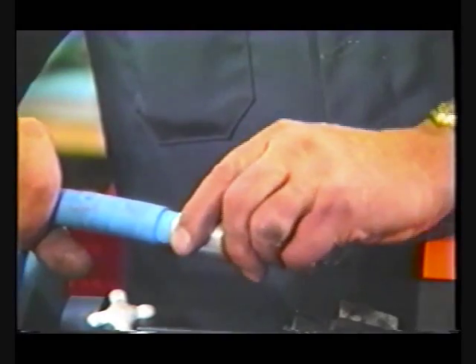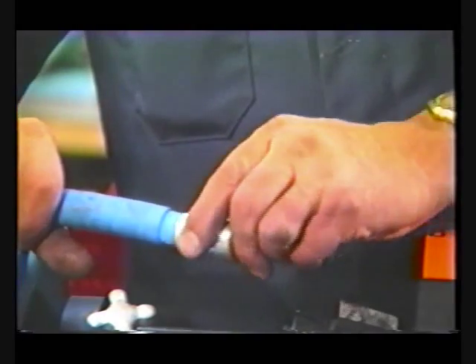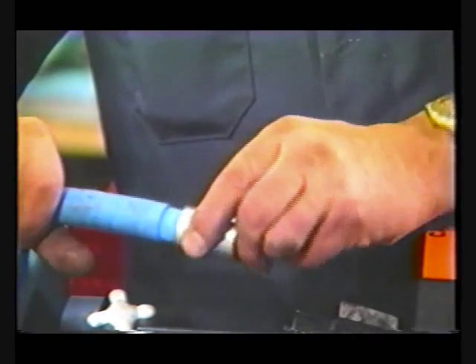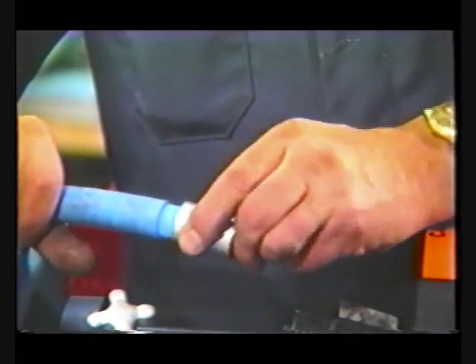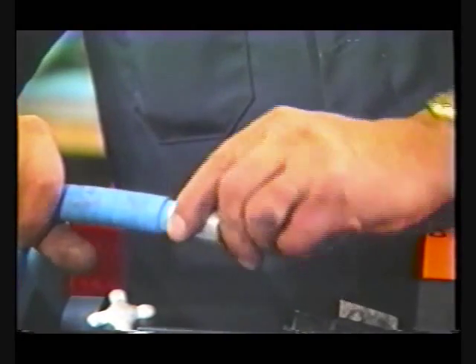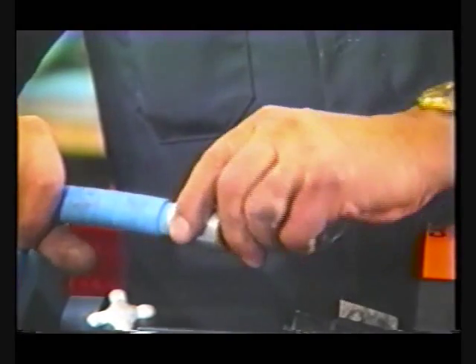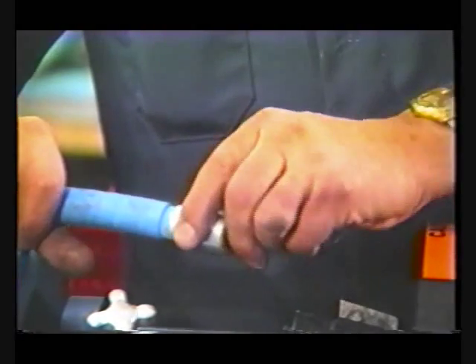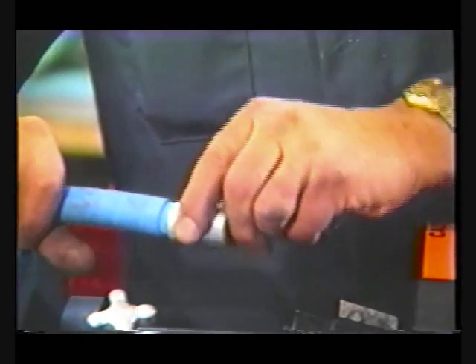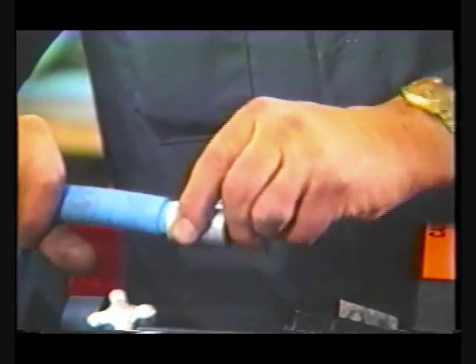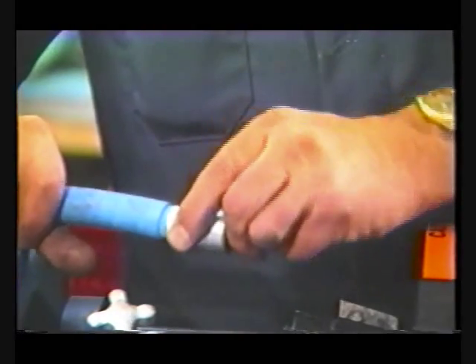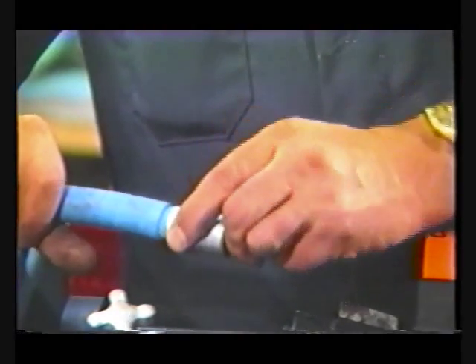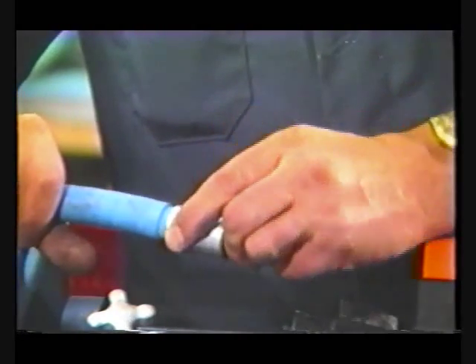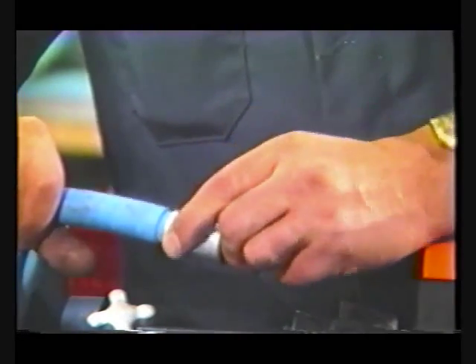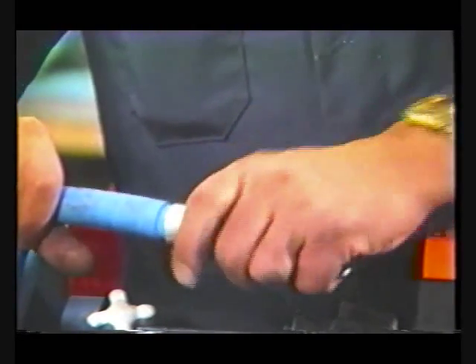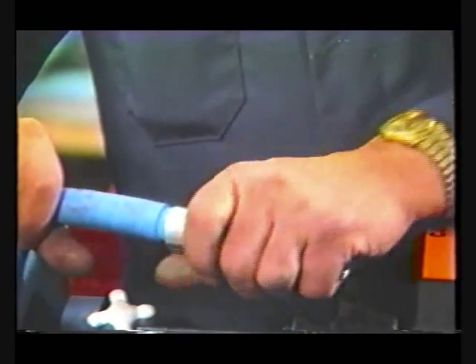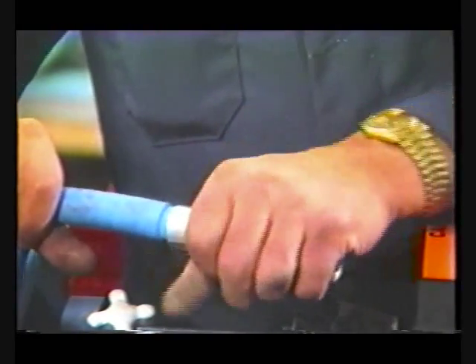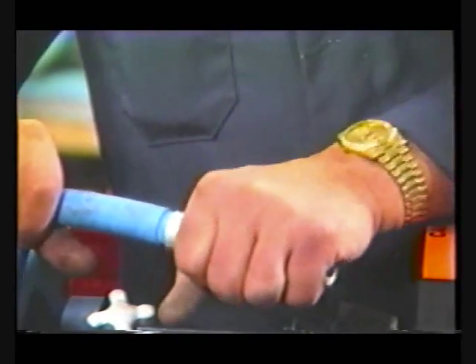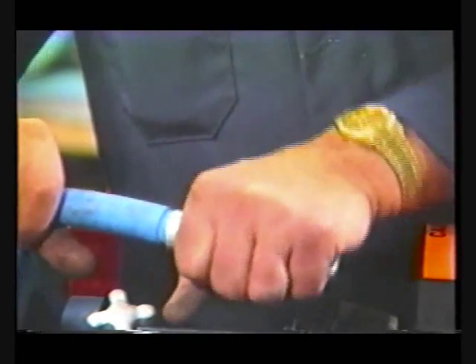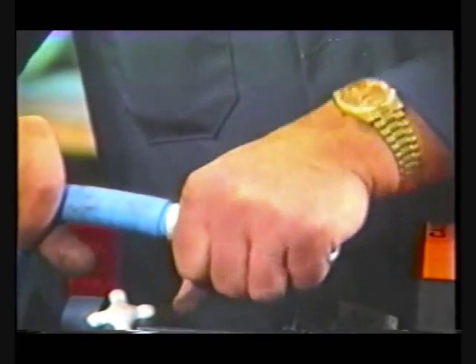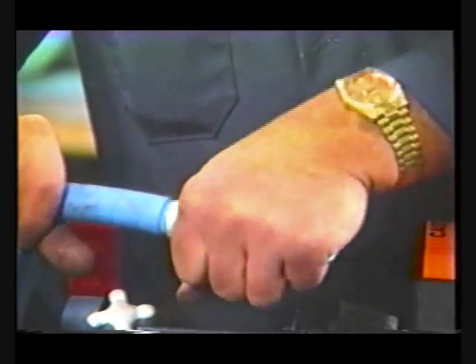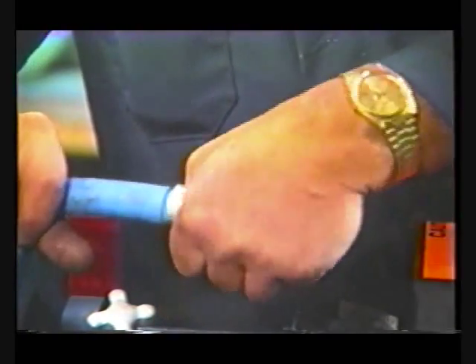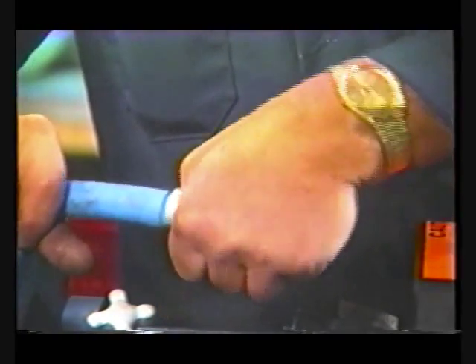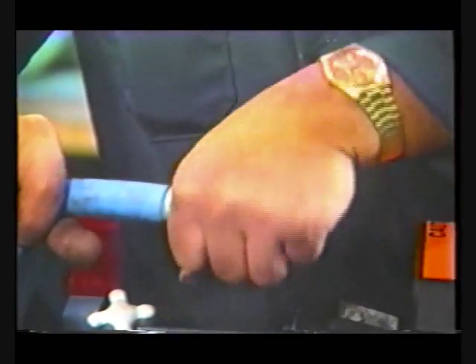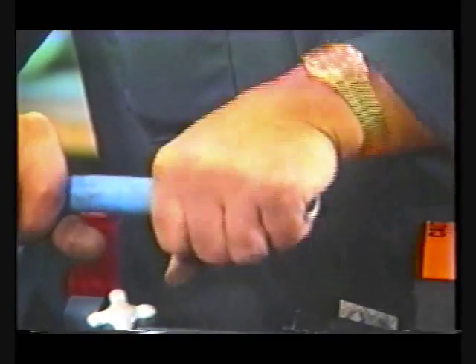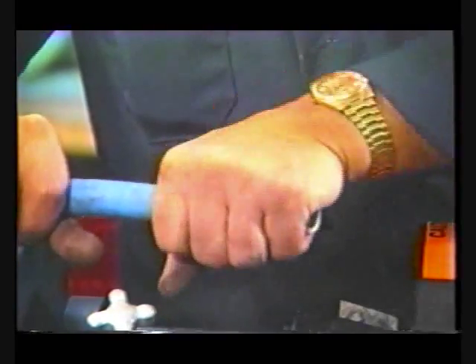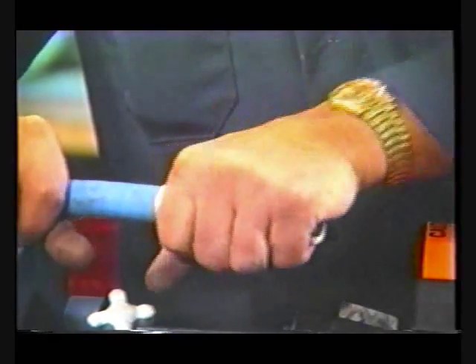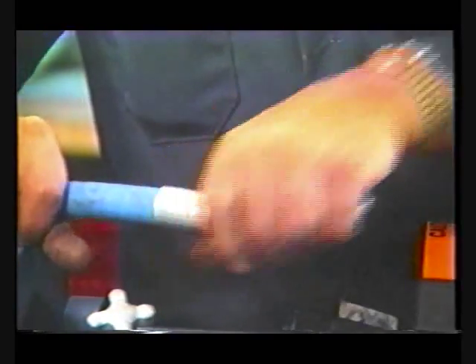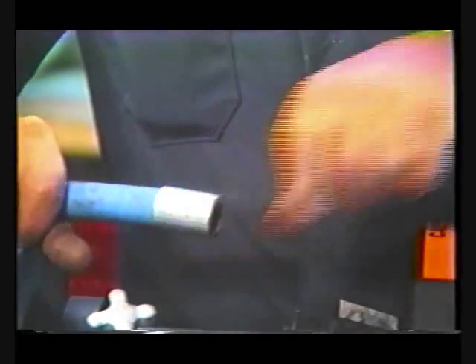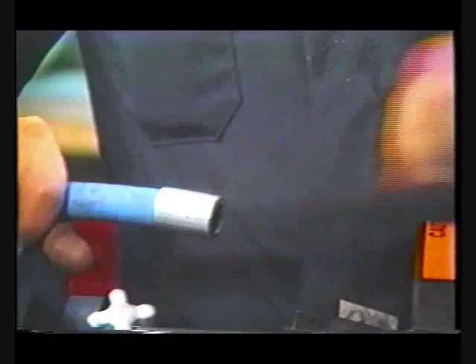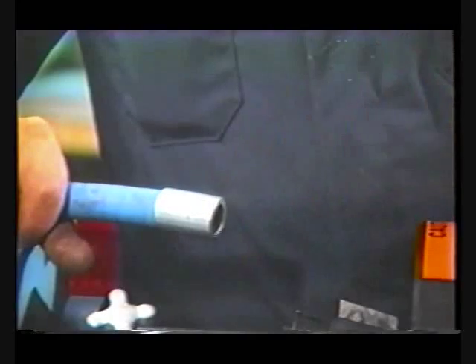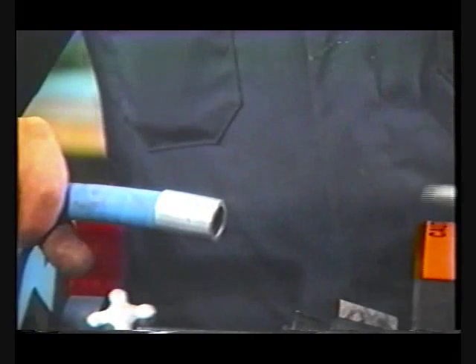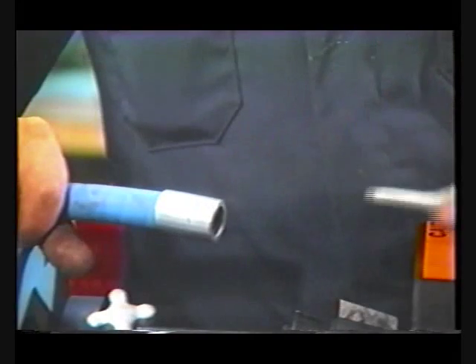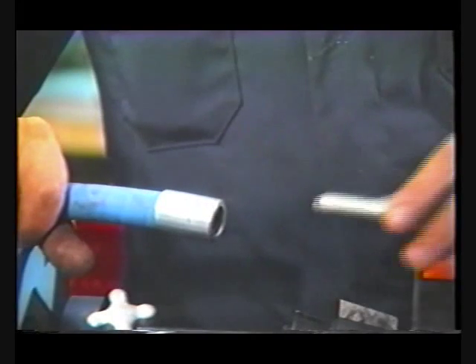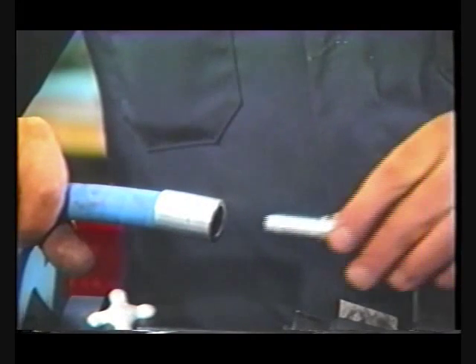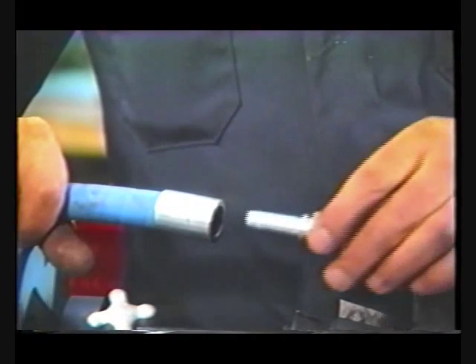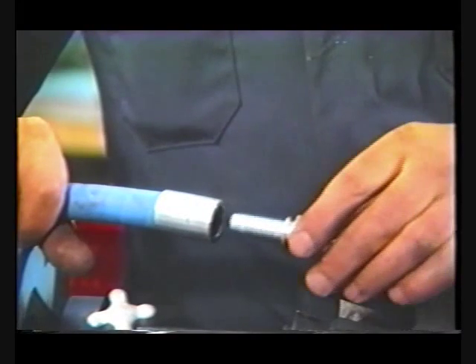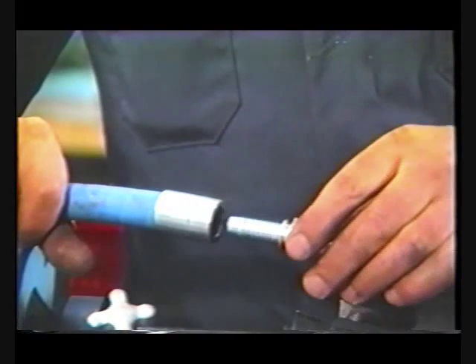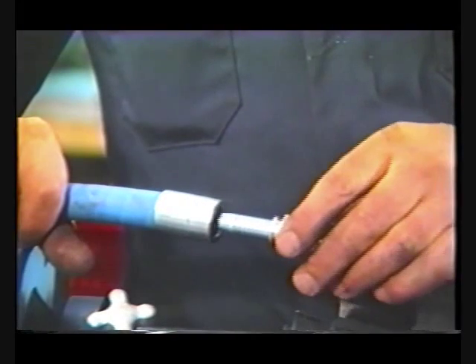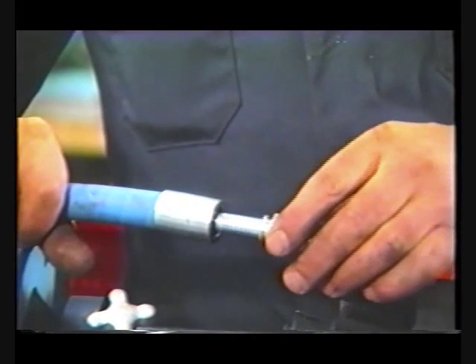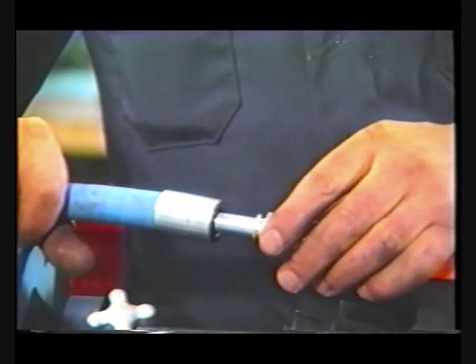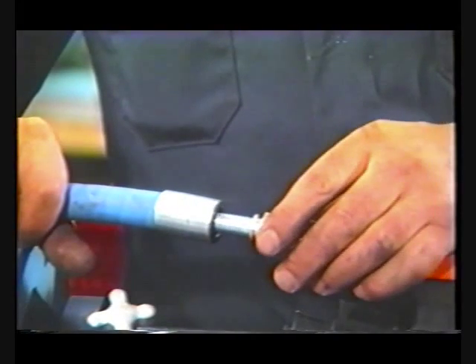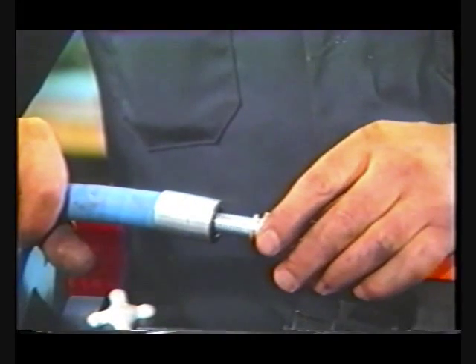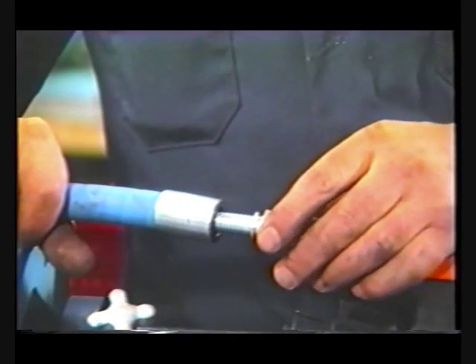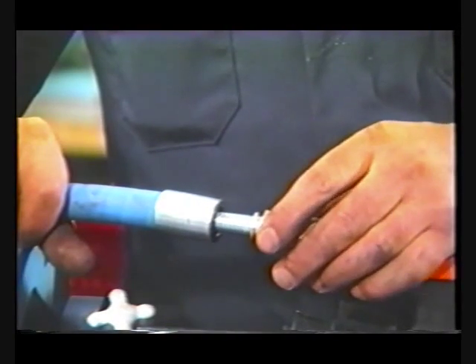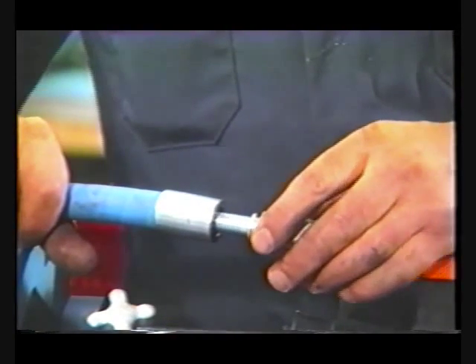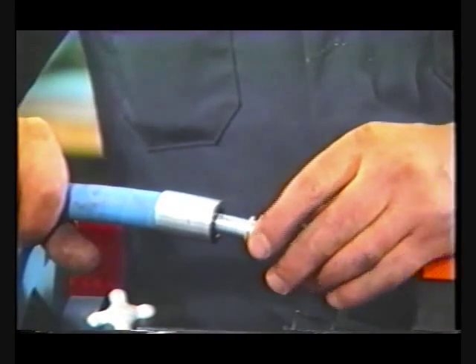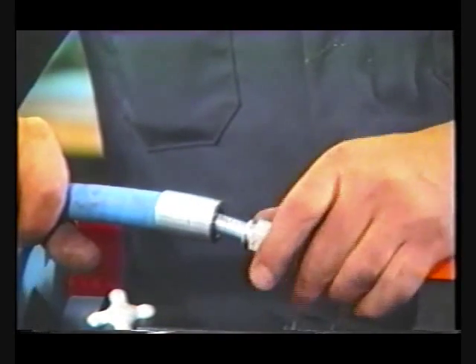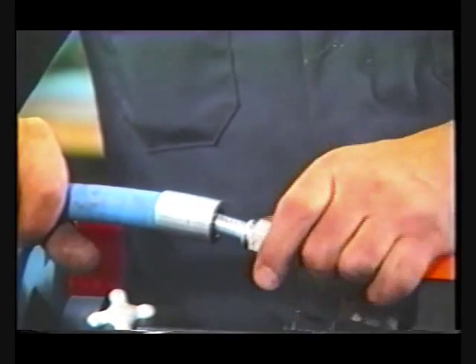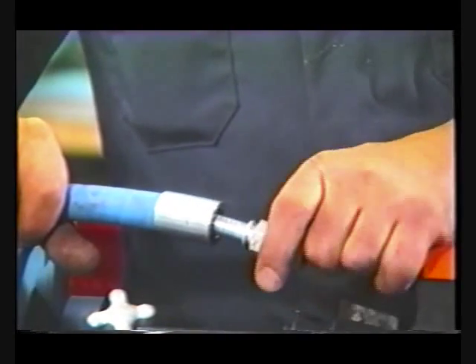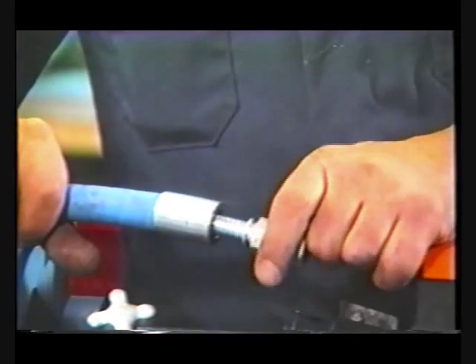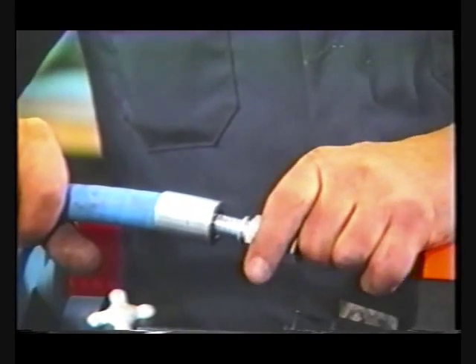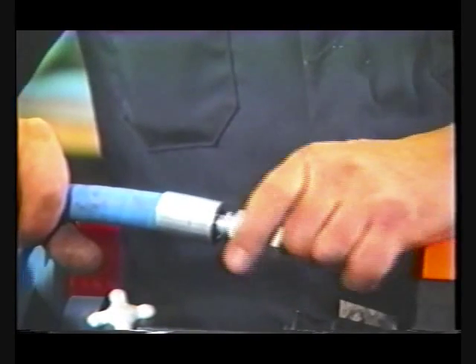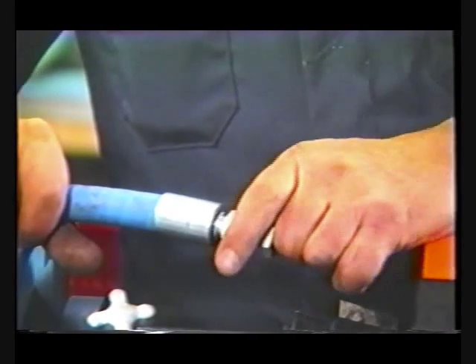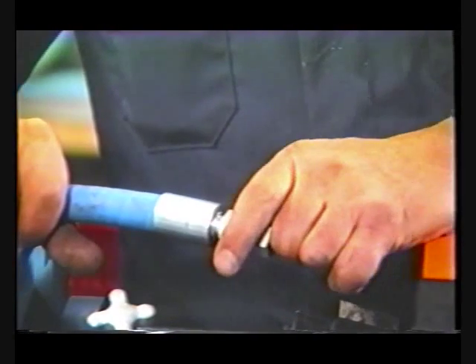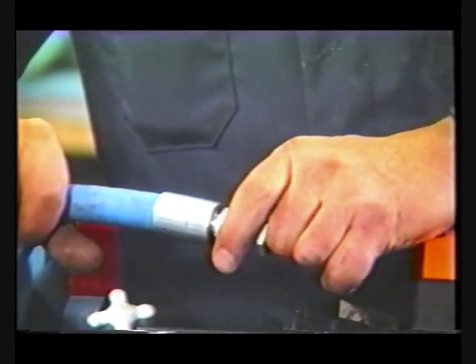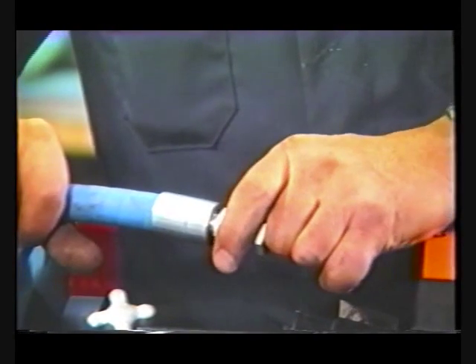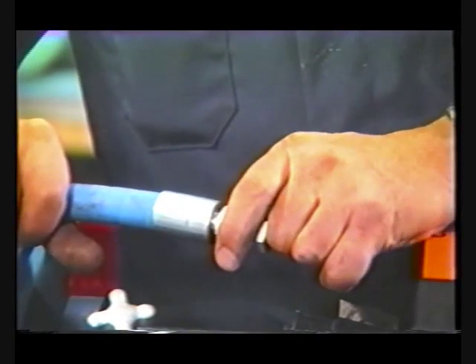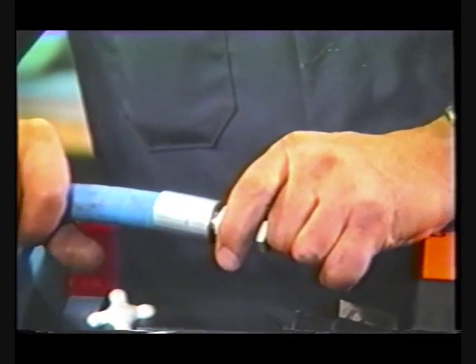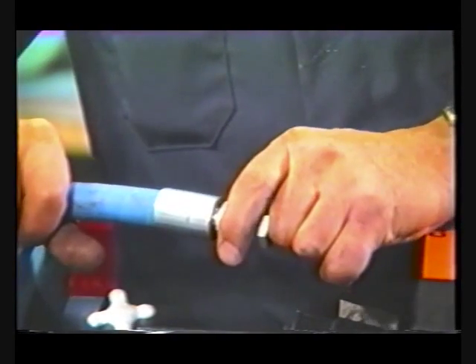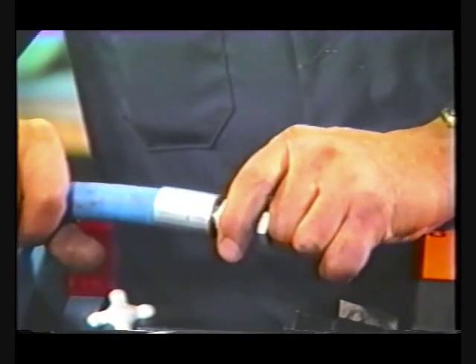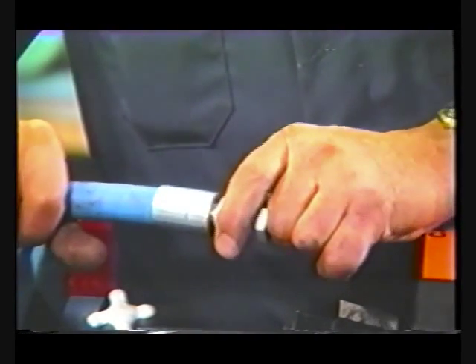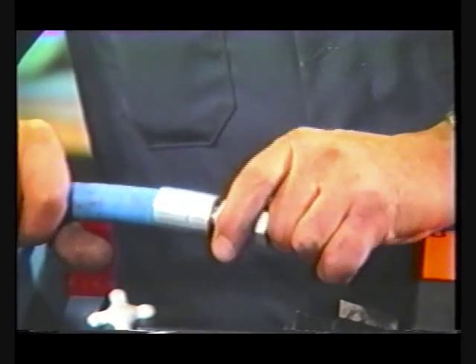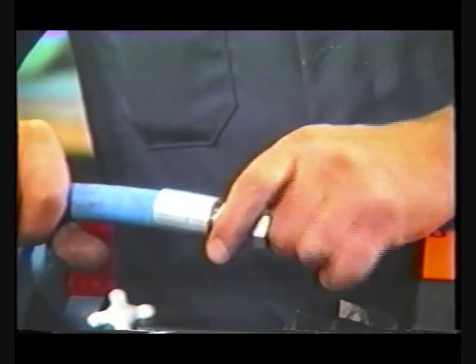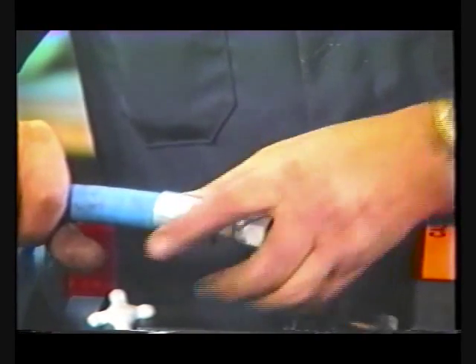After skiving, slip the socket on the hose and insert the nipple, making sure the socket and nipple hex are flush.